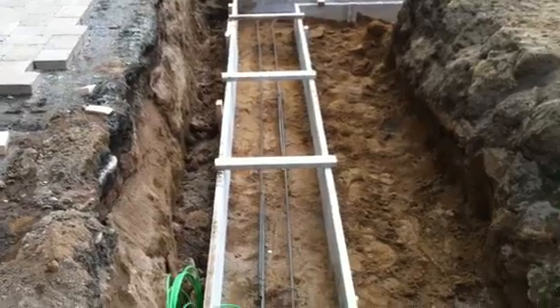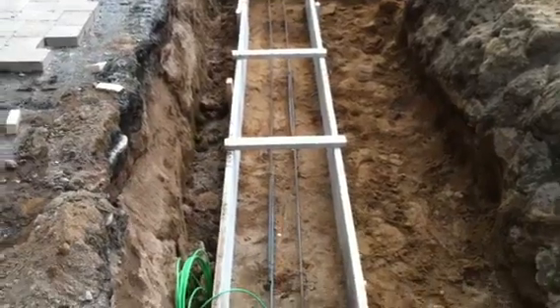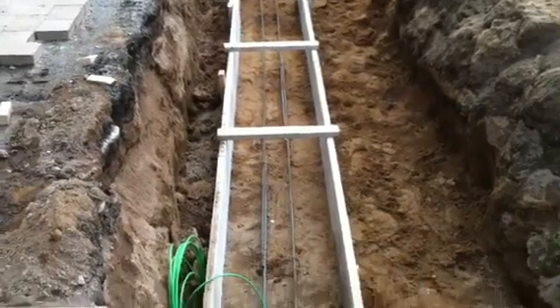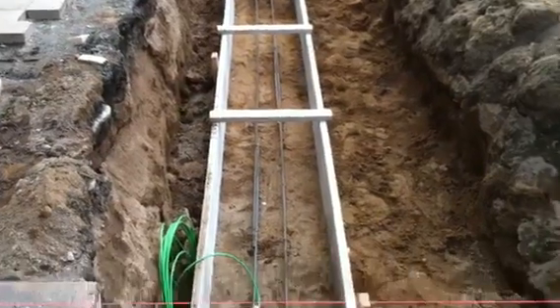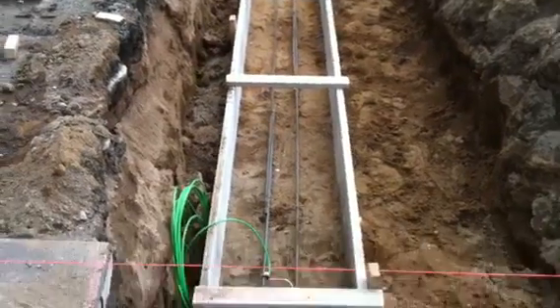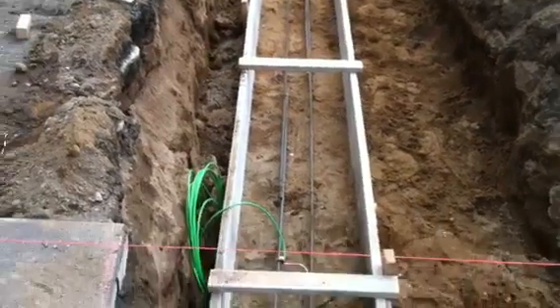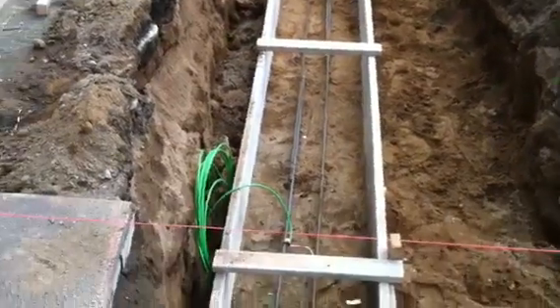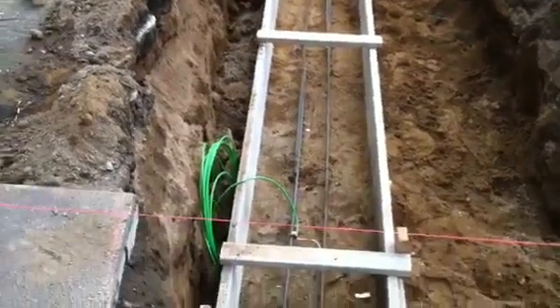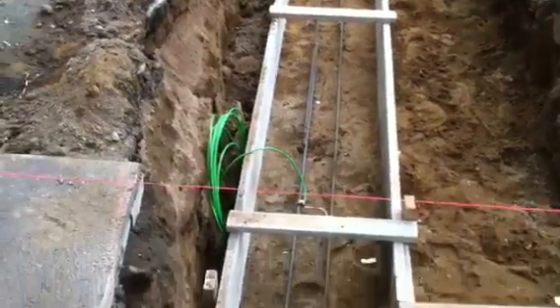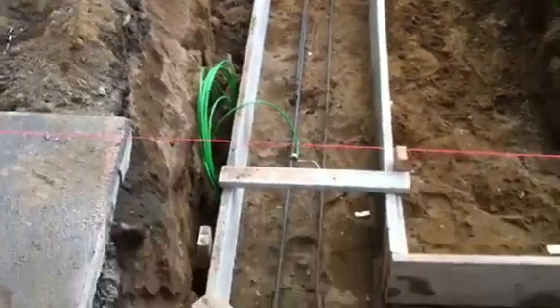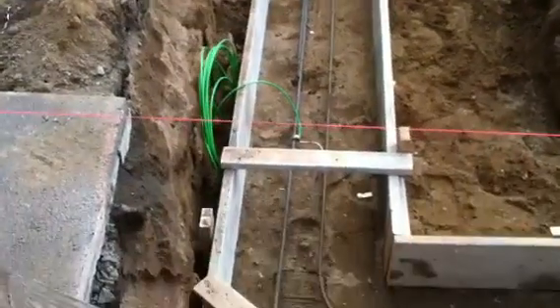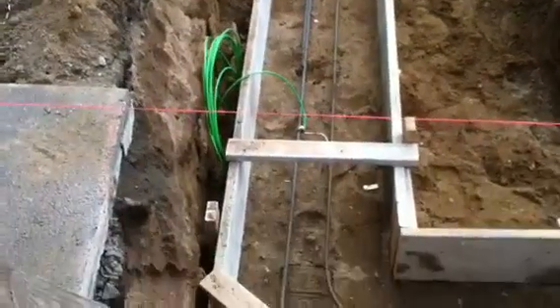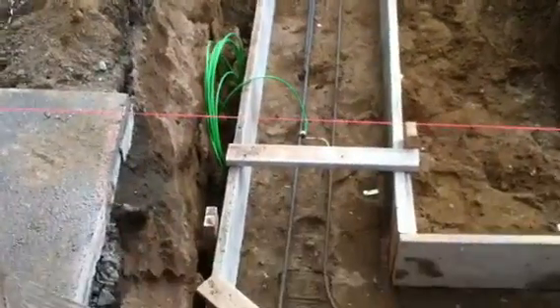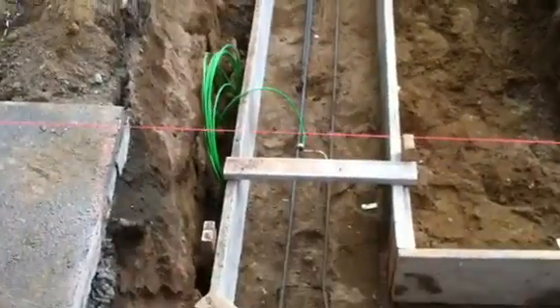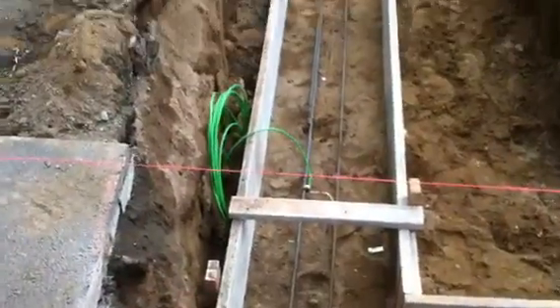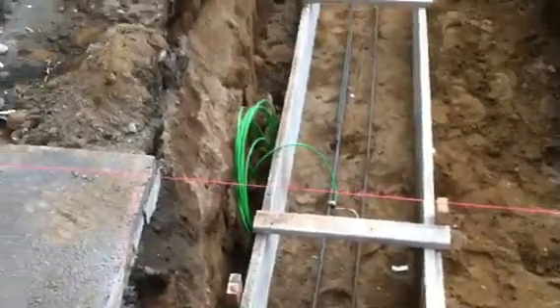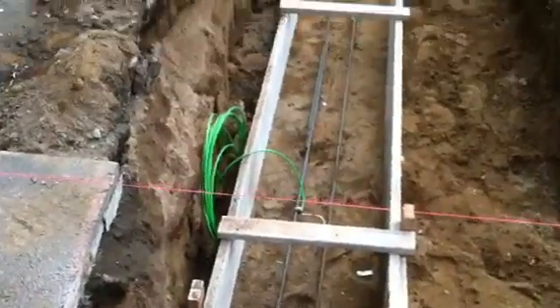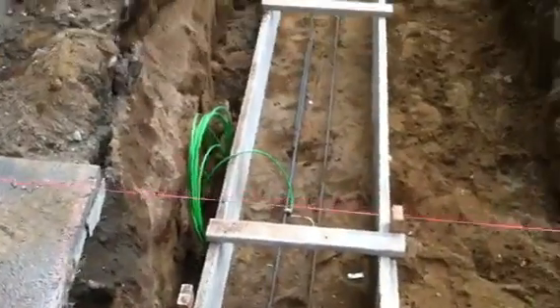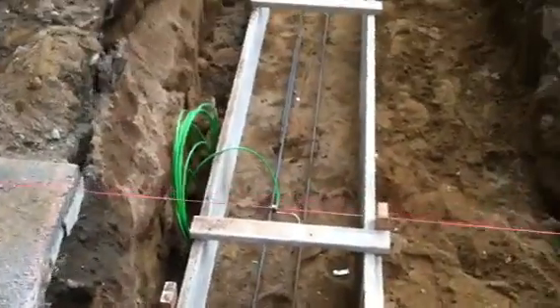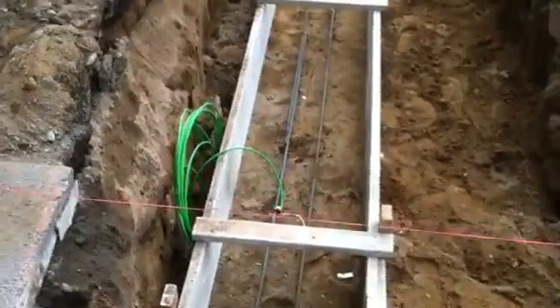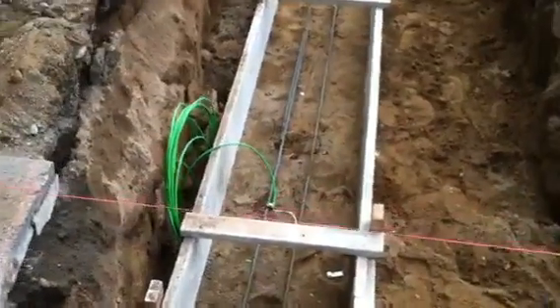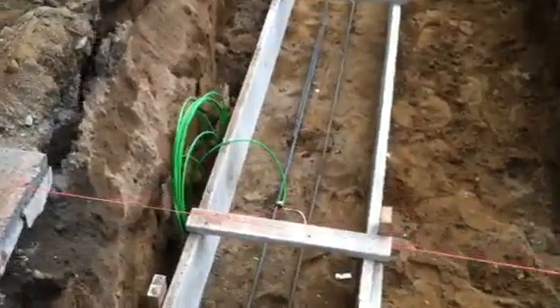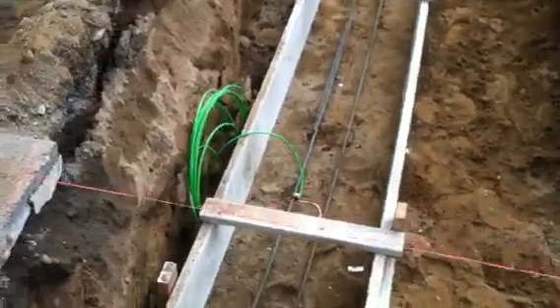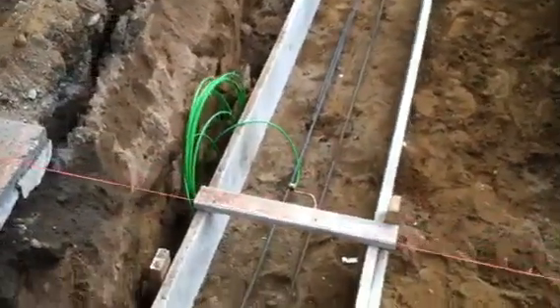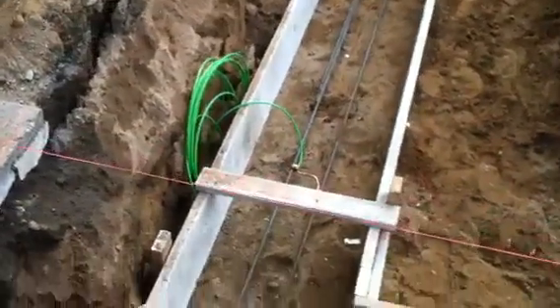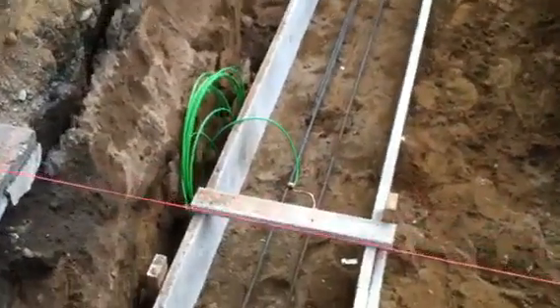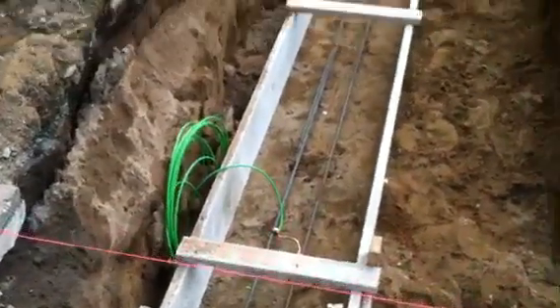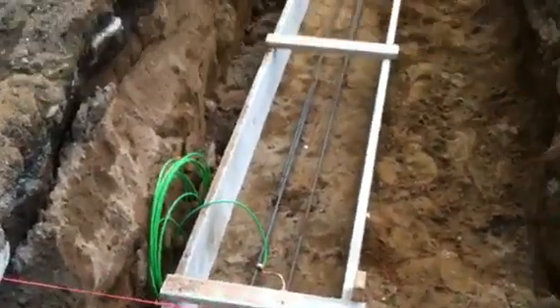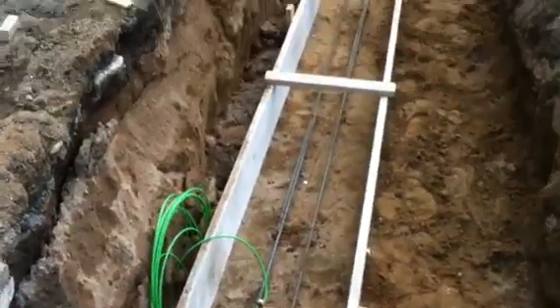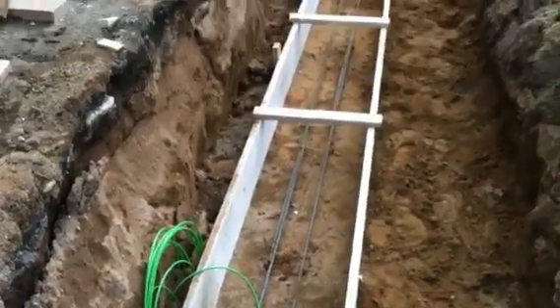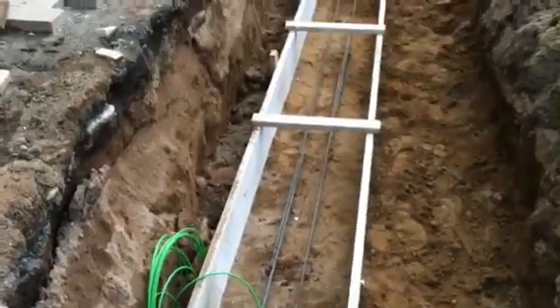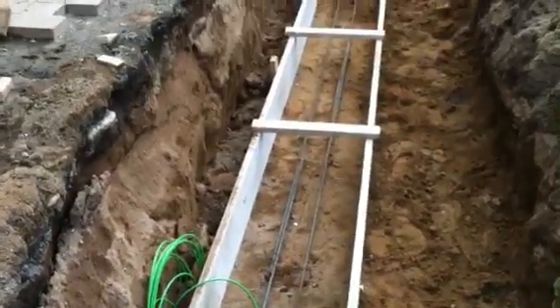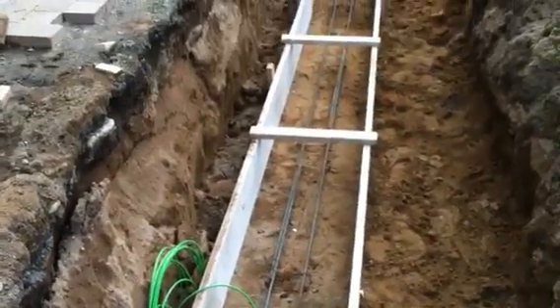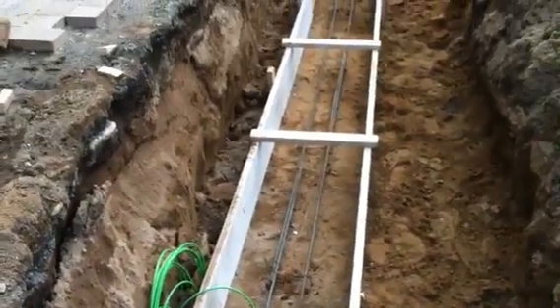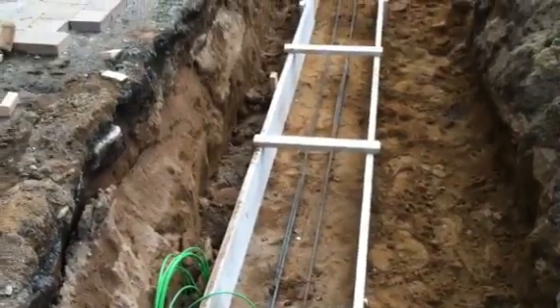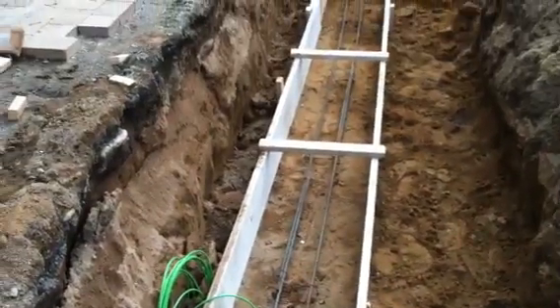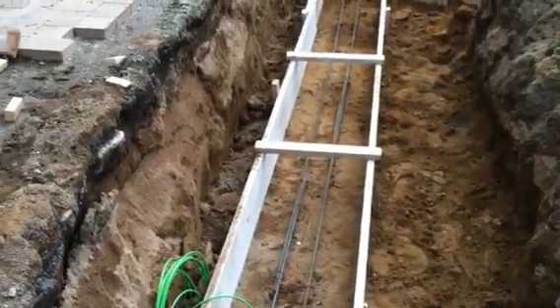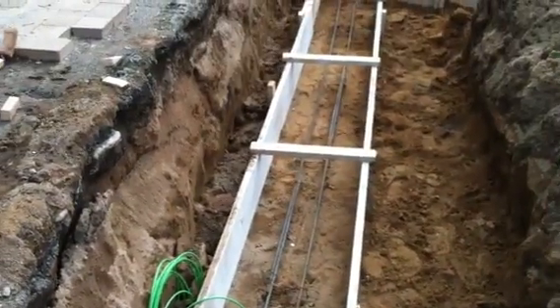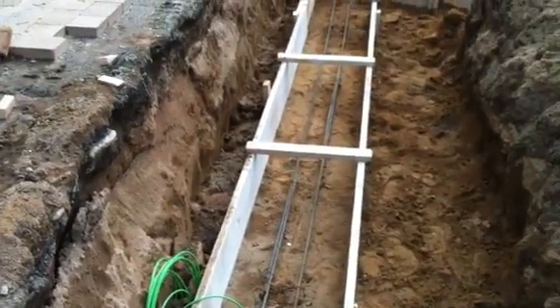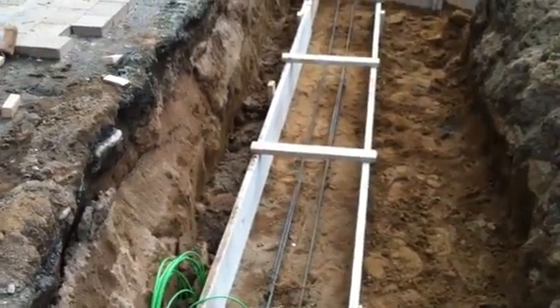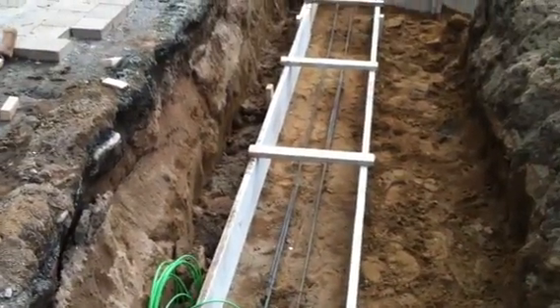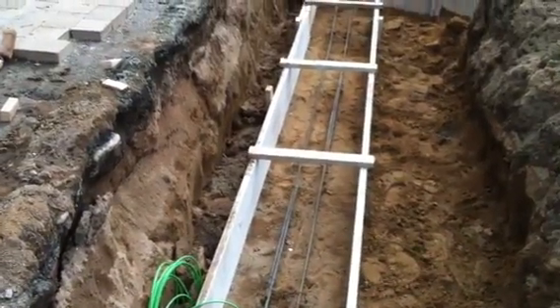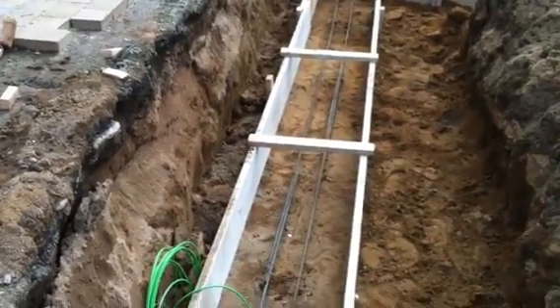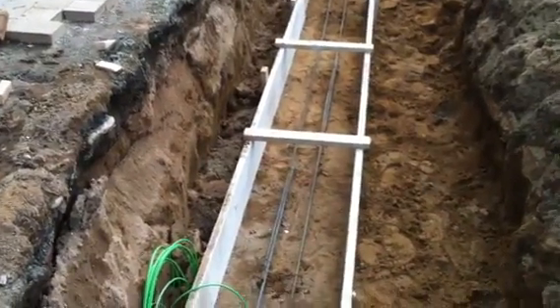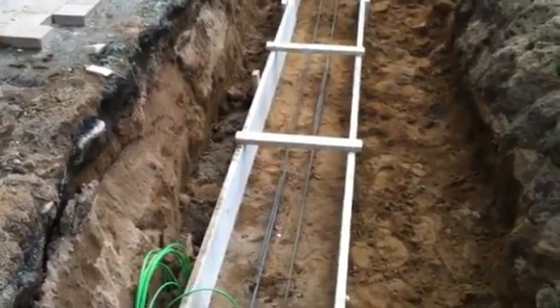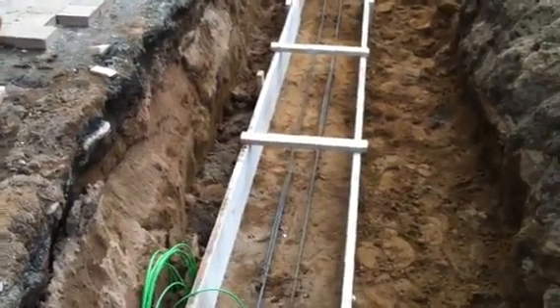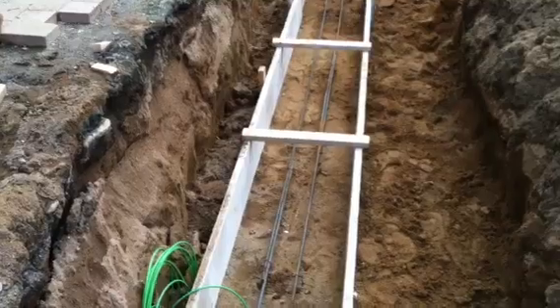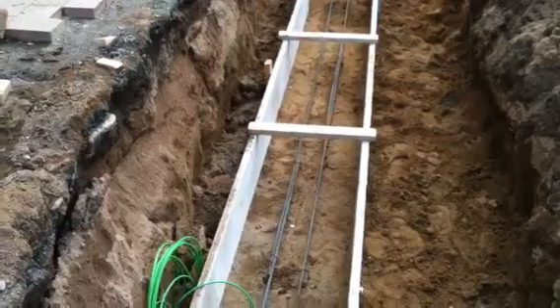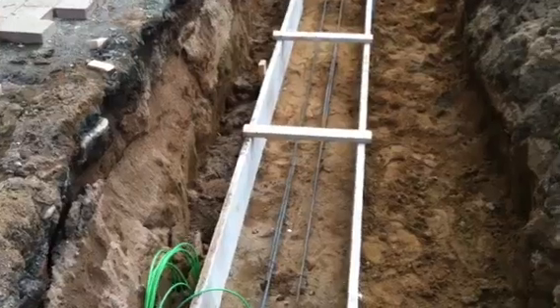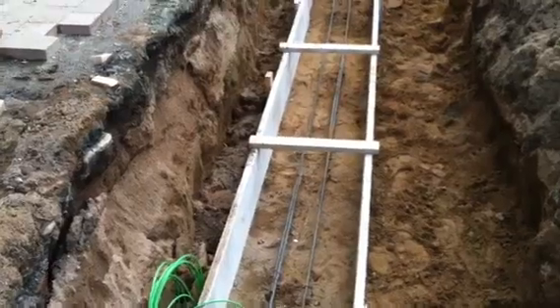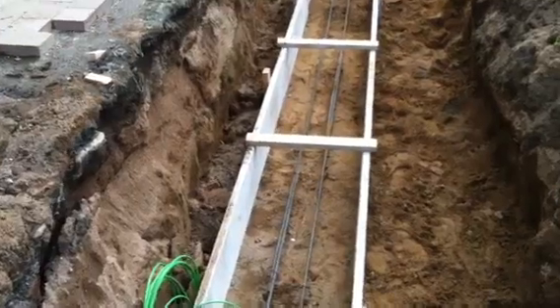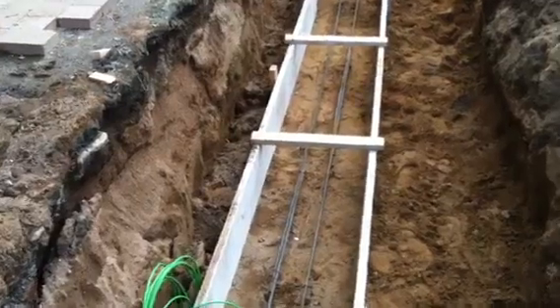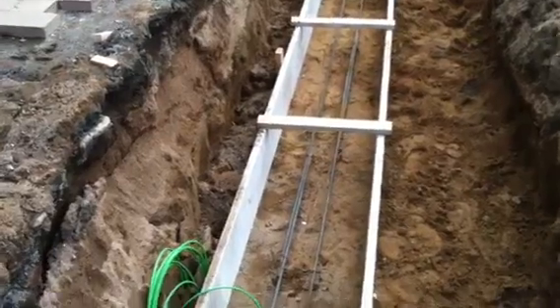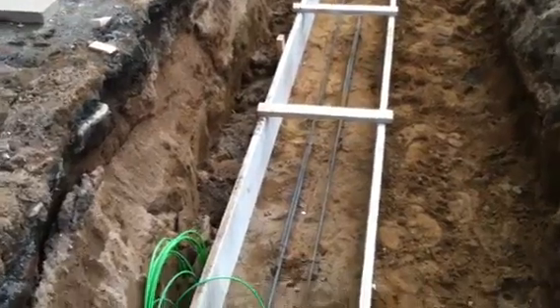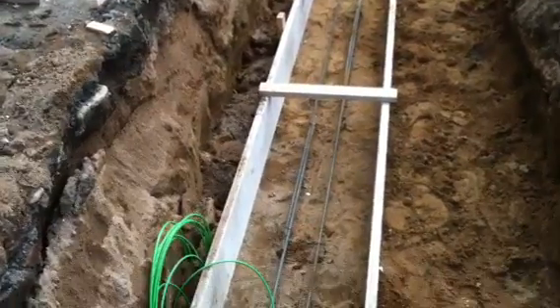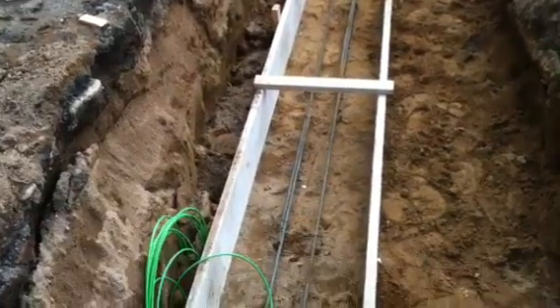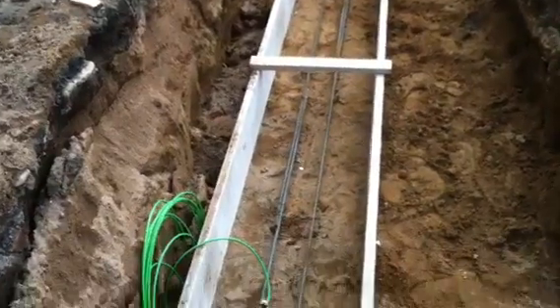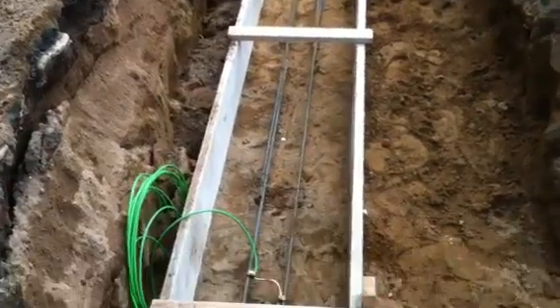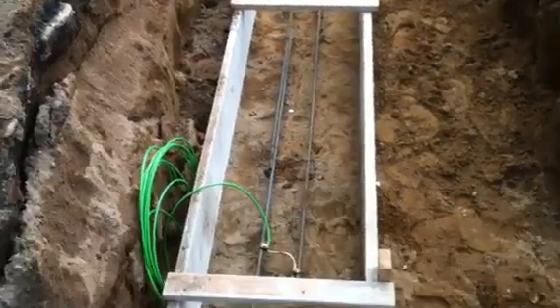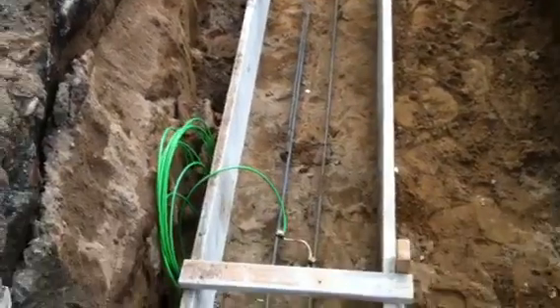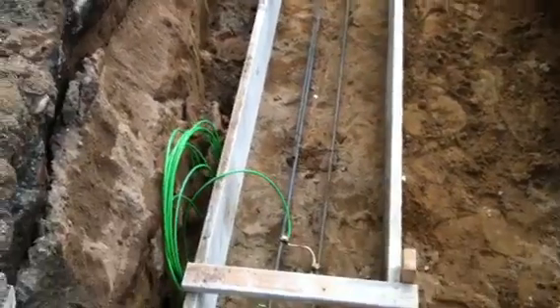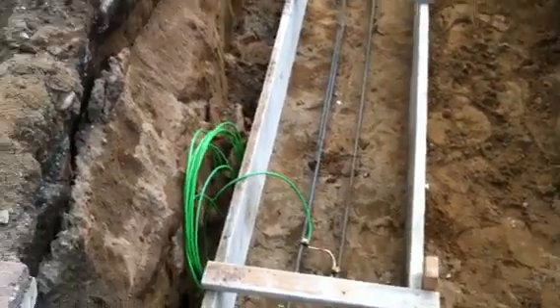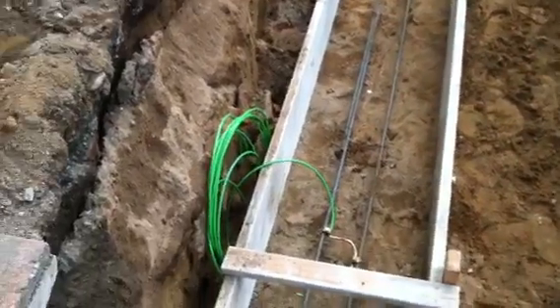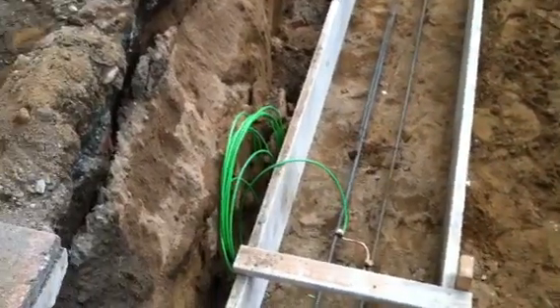Alright YouTube, we had finished up the forms. The footings are all set. You can see the rebar in there.